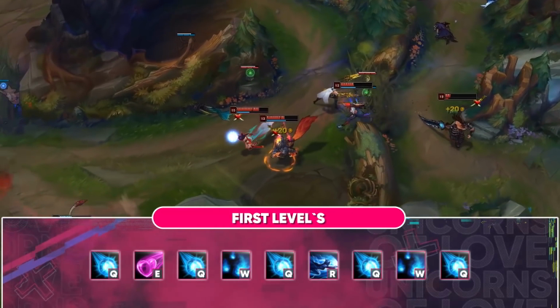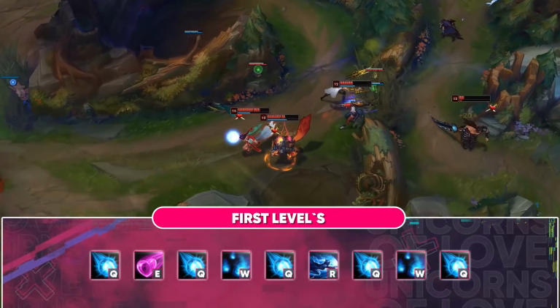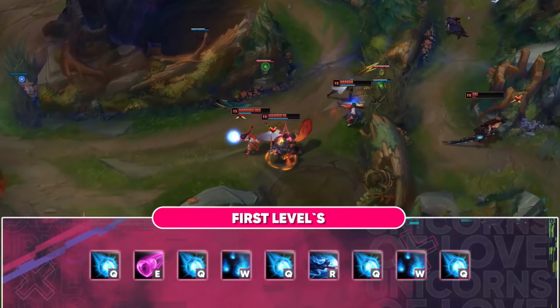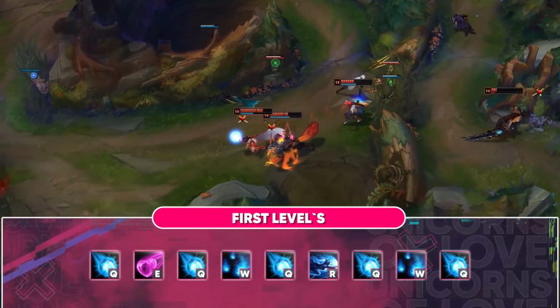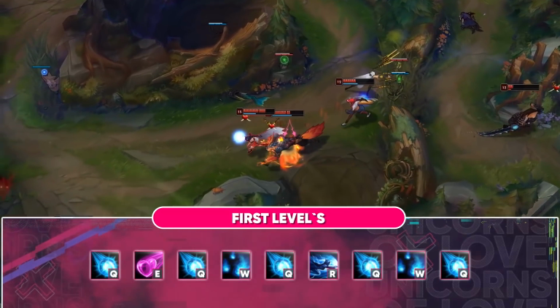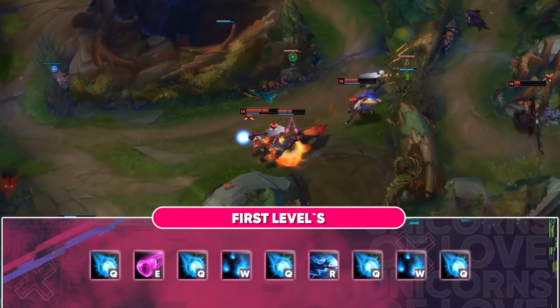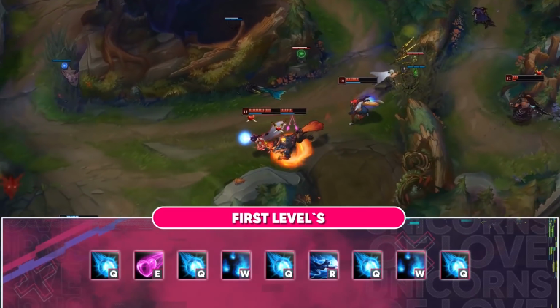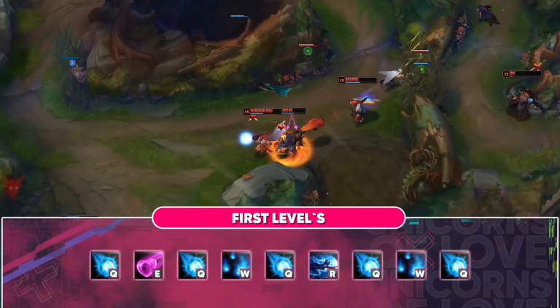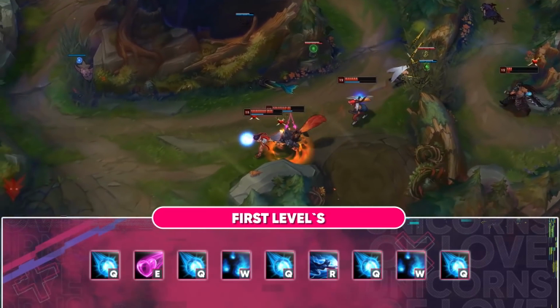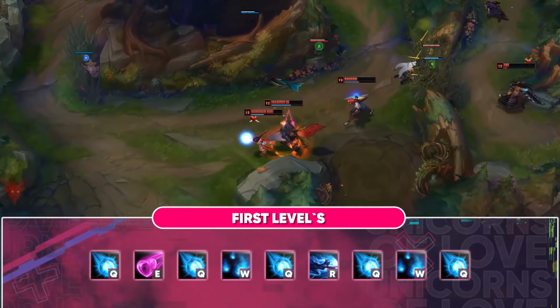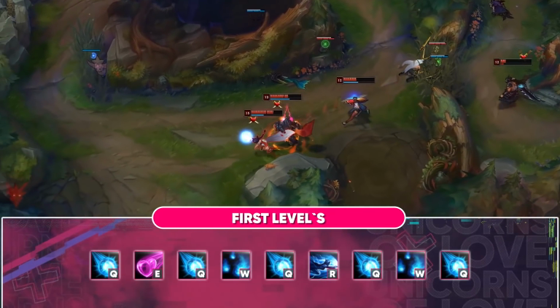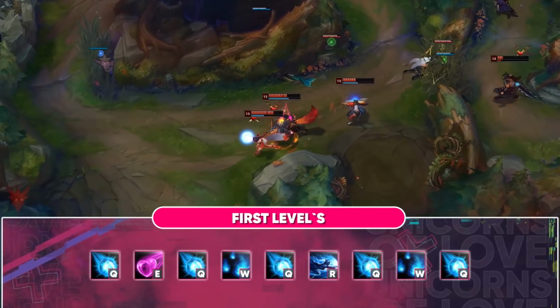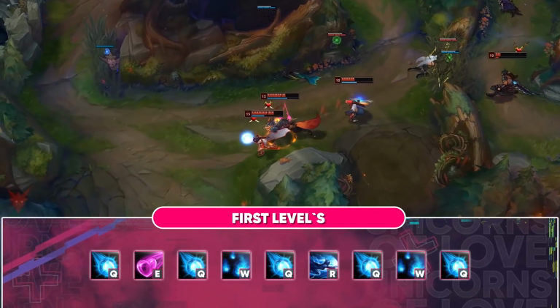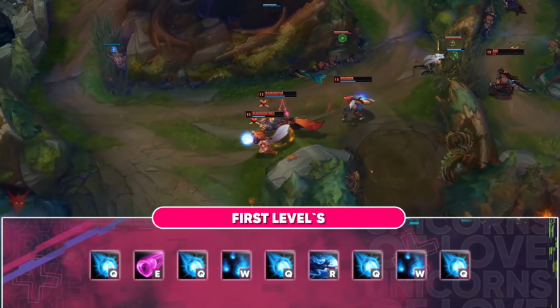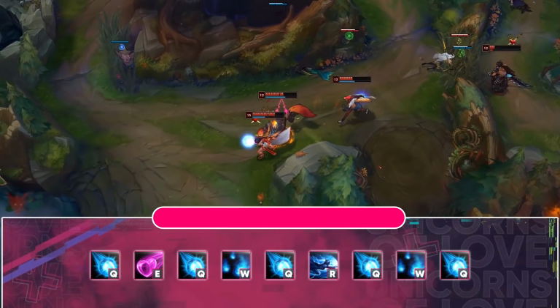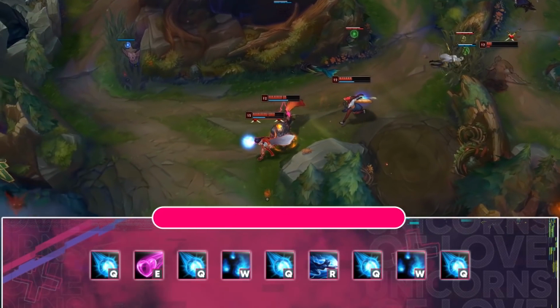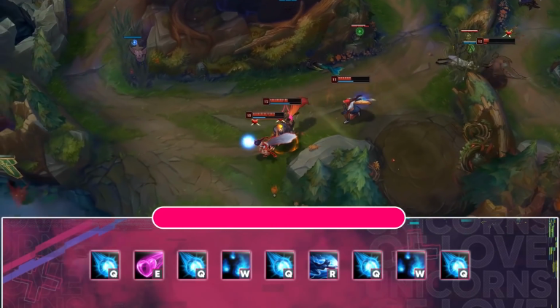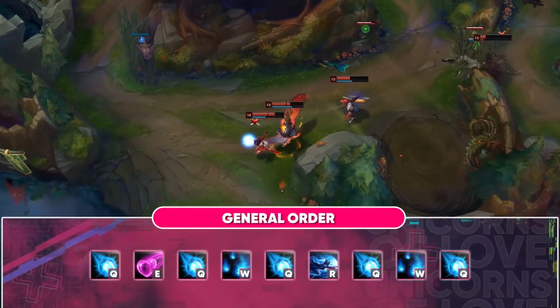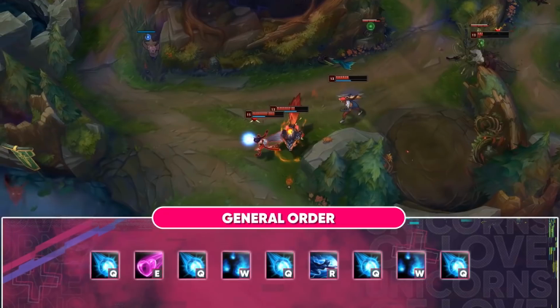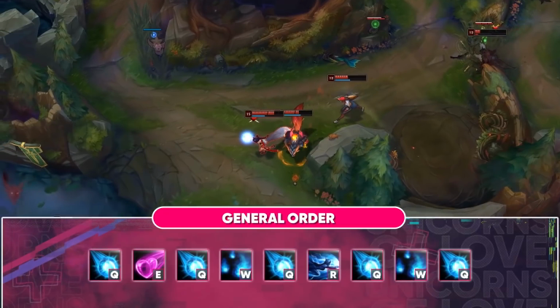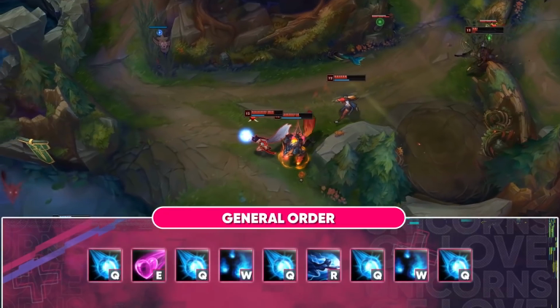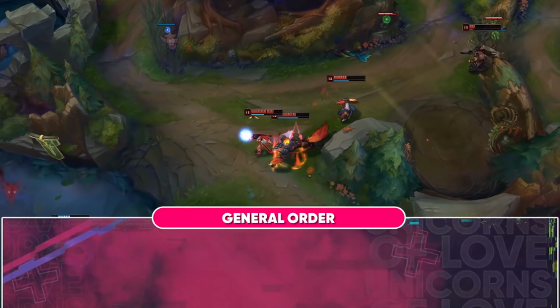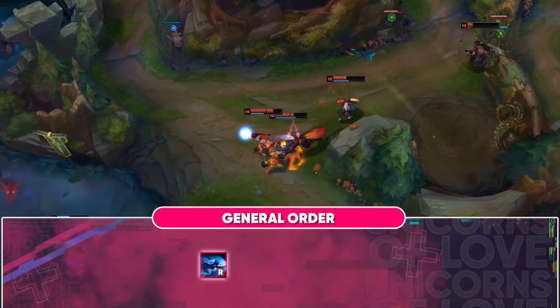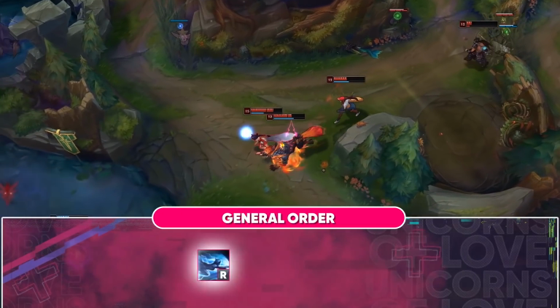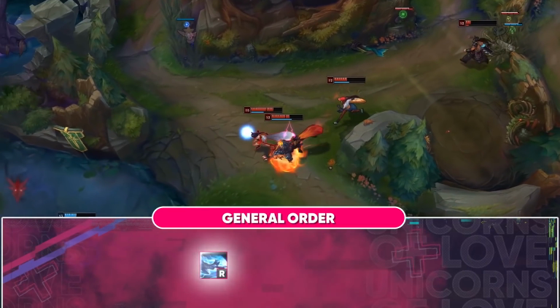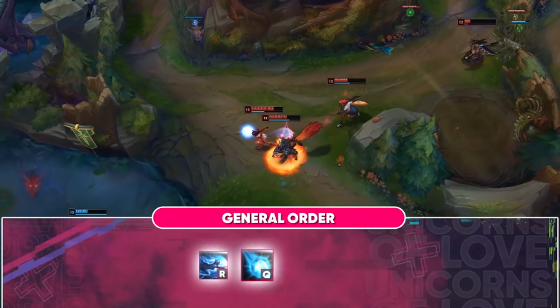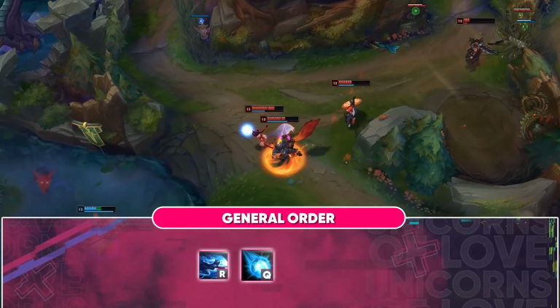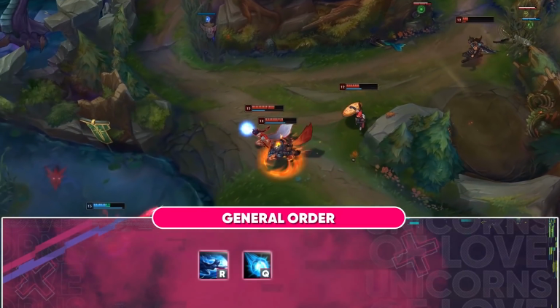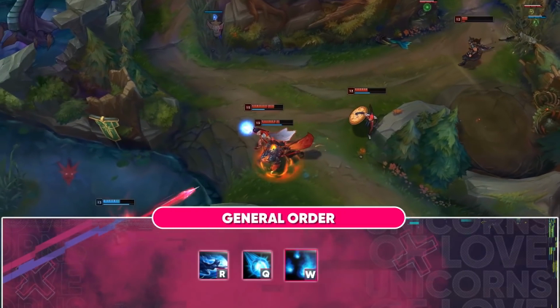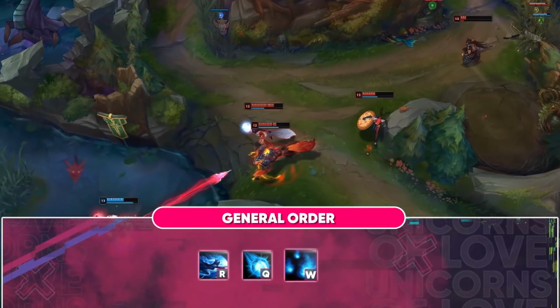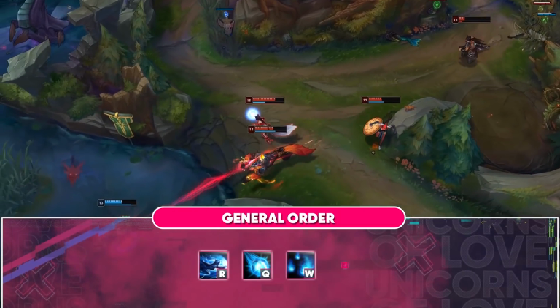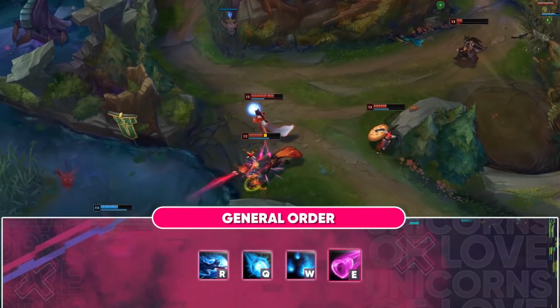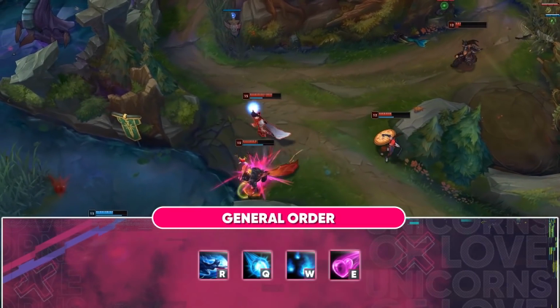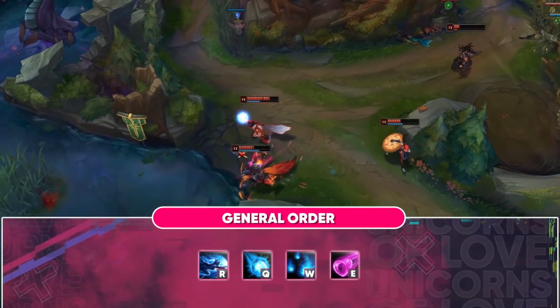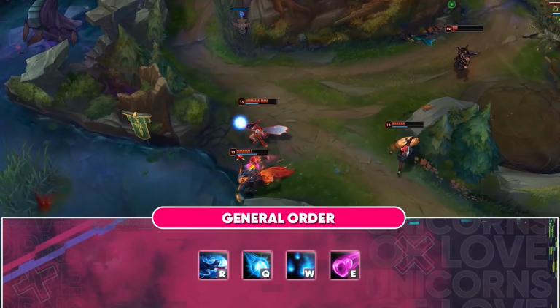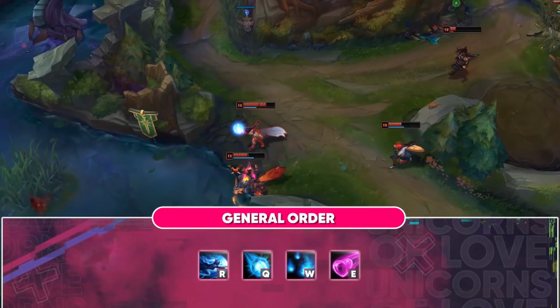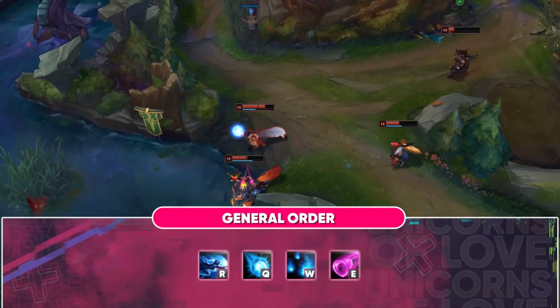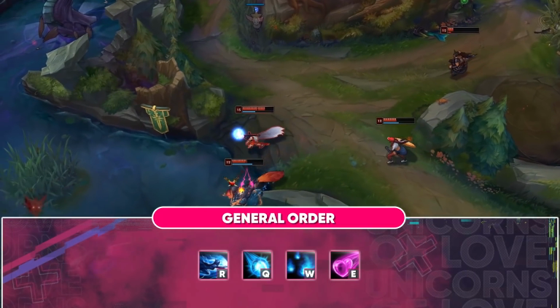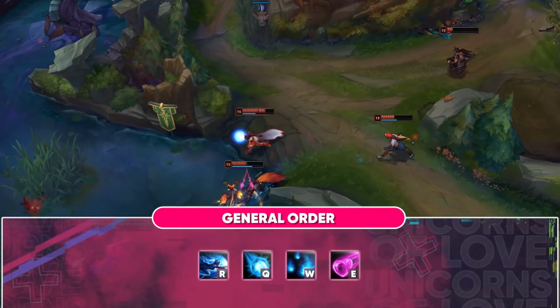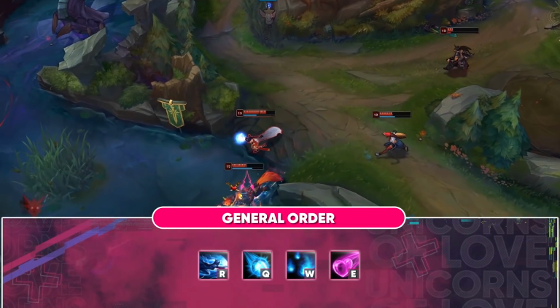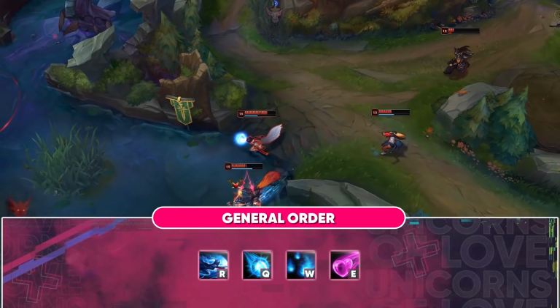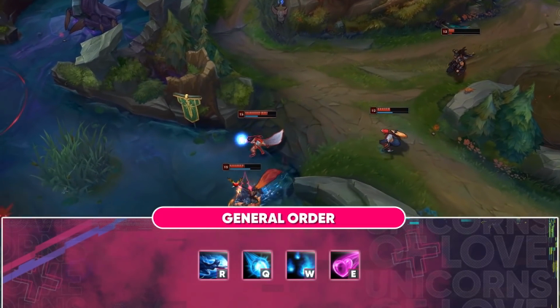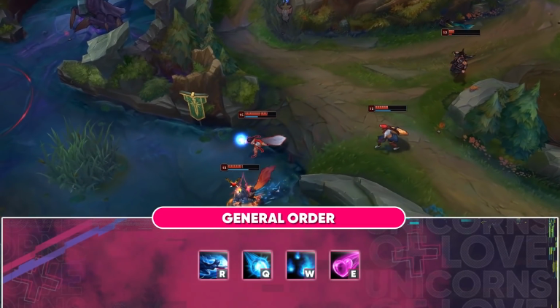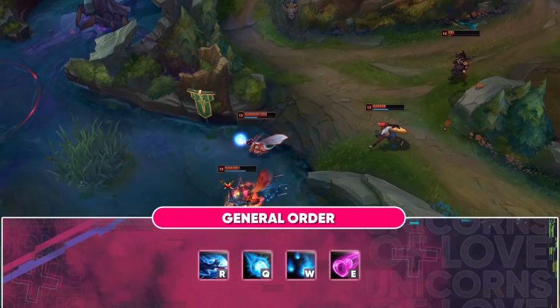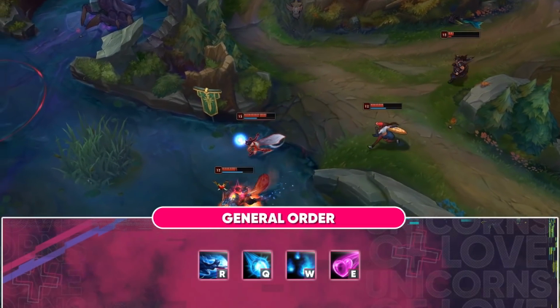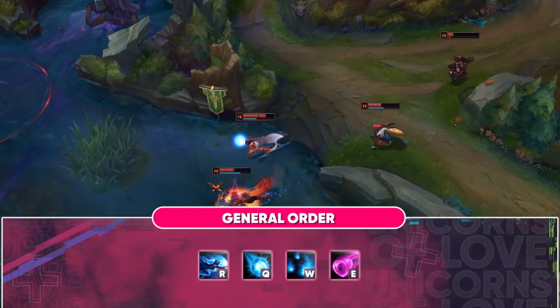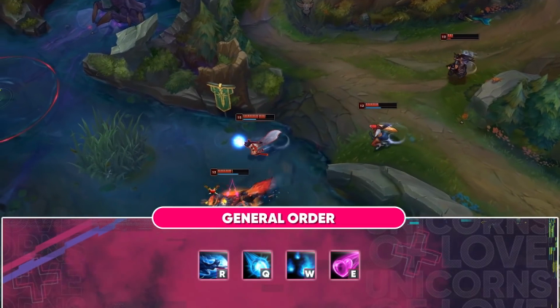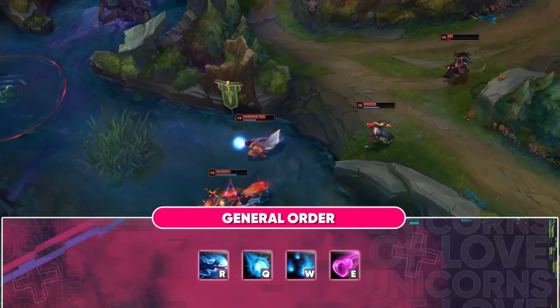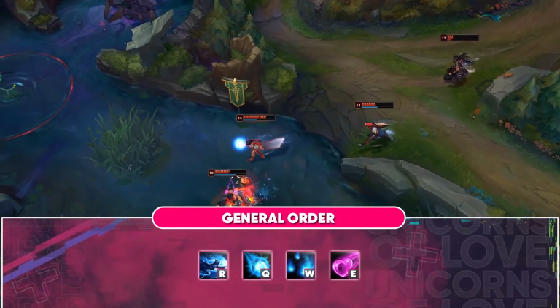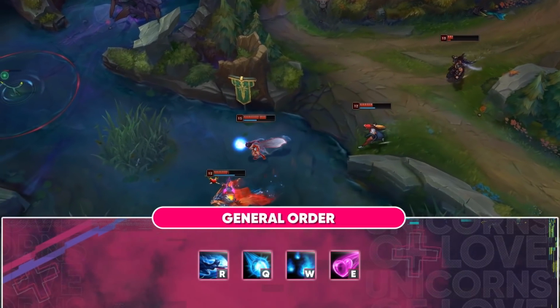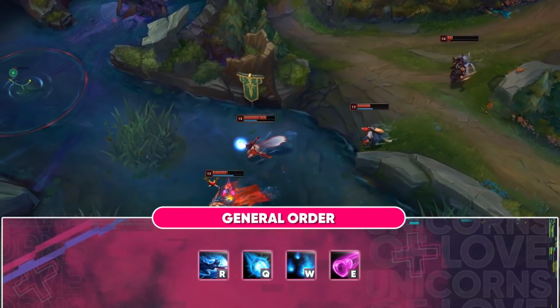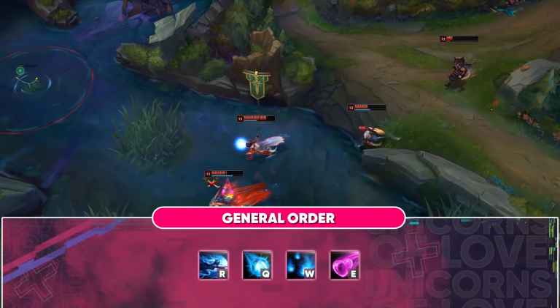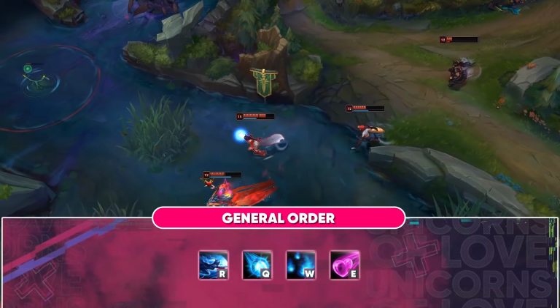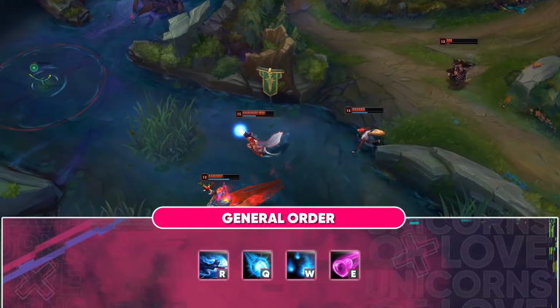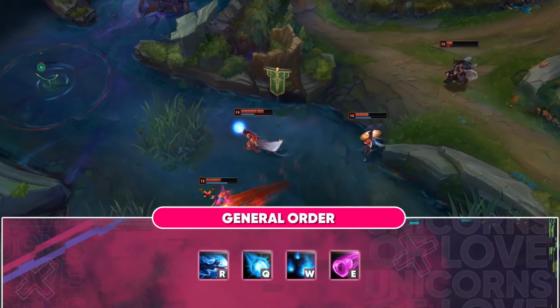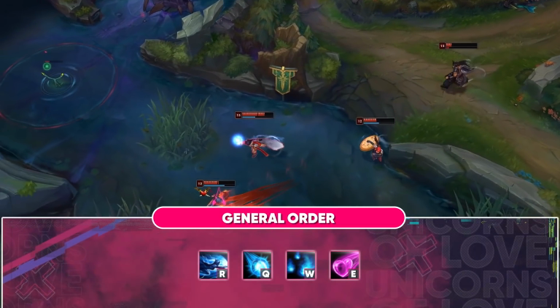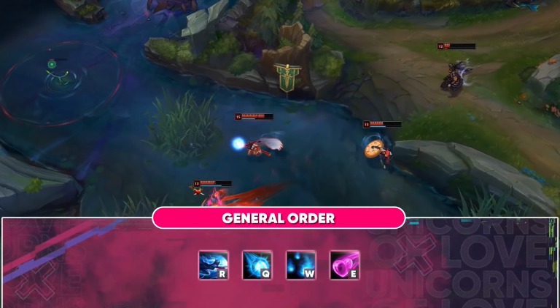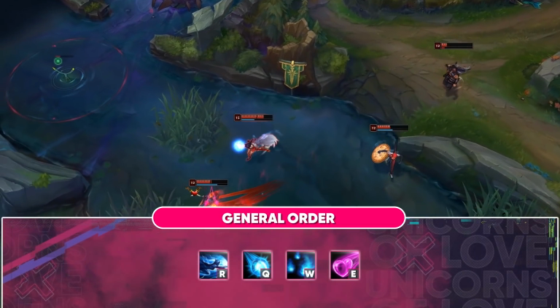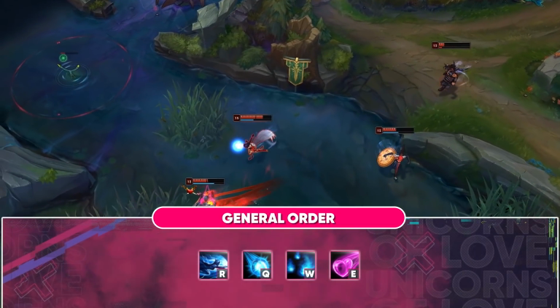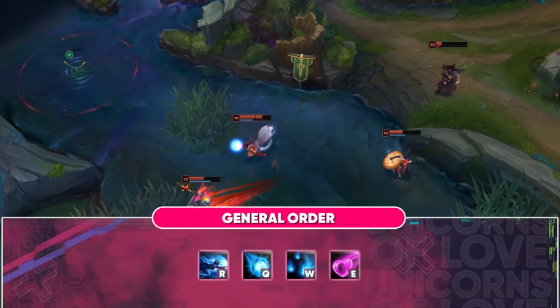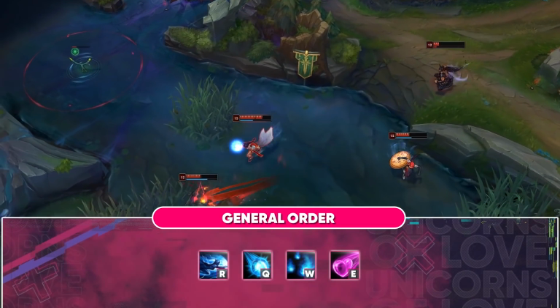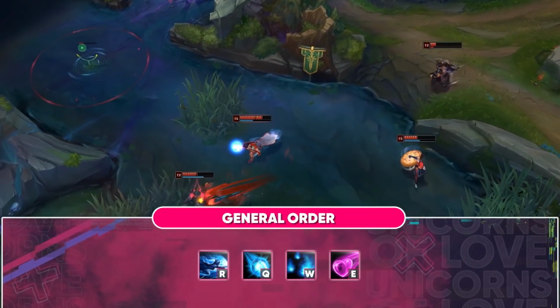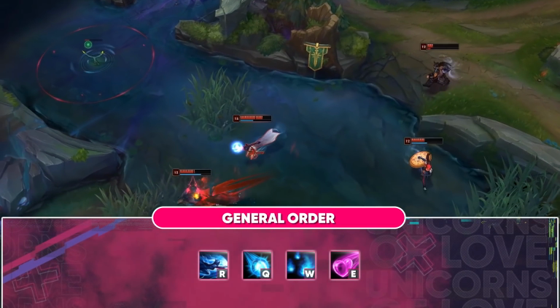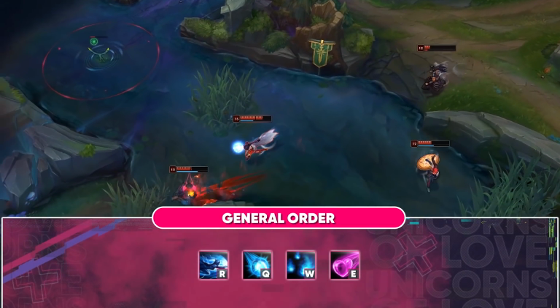The skill order is shown on the screen. Talking about summoner spells, it's better to take Flash and Ignite.